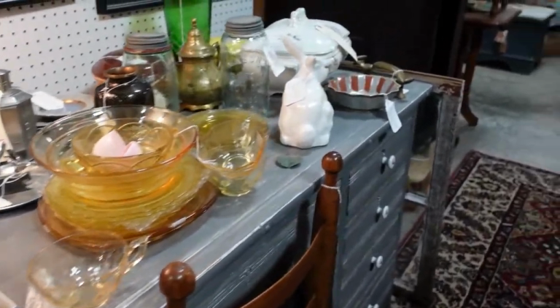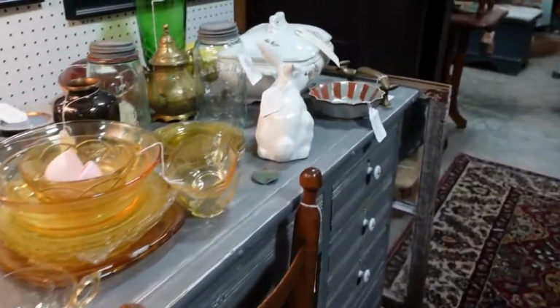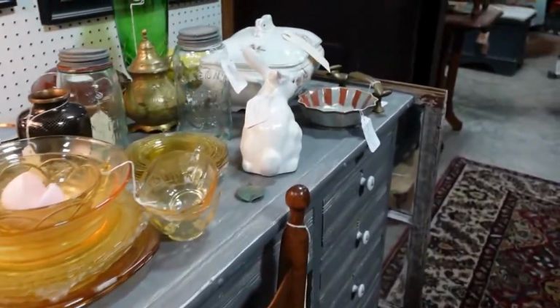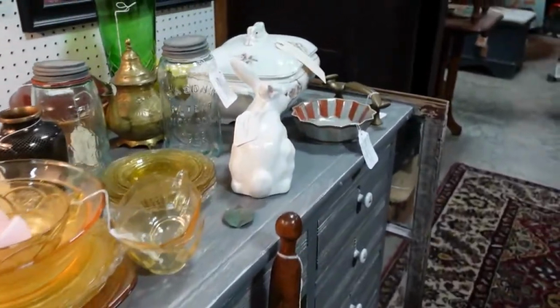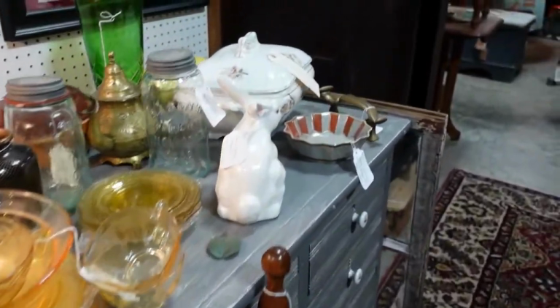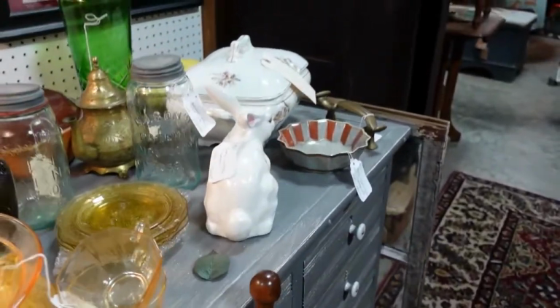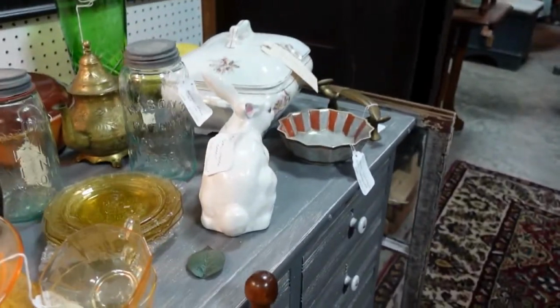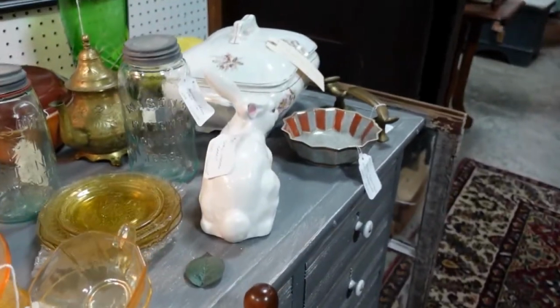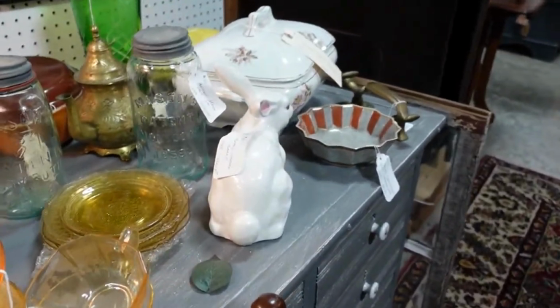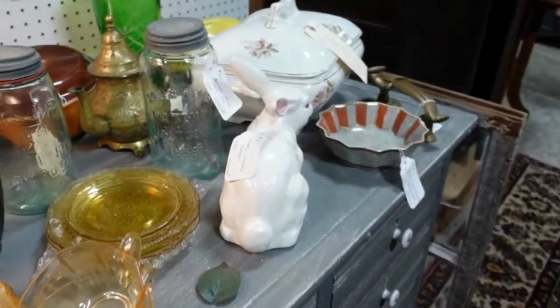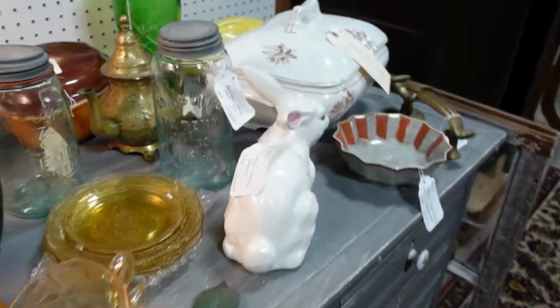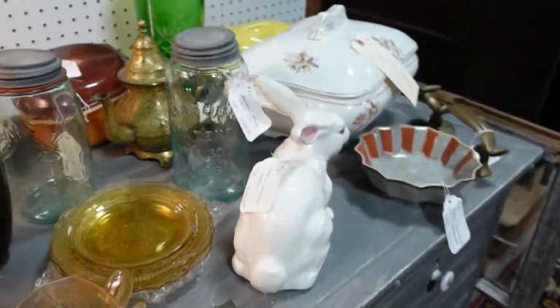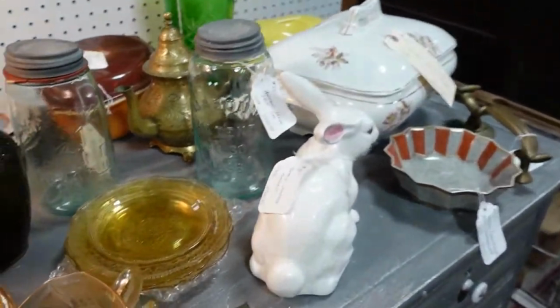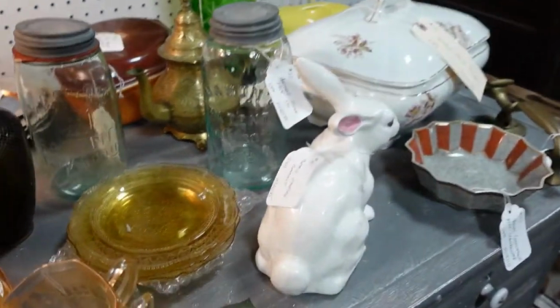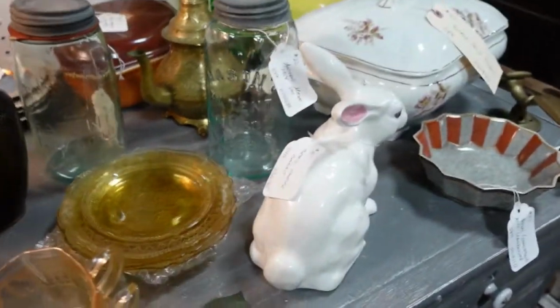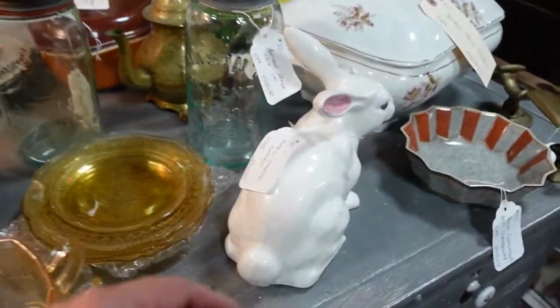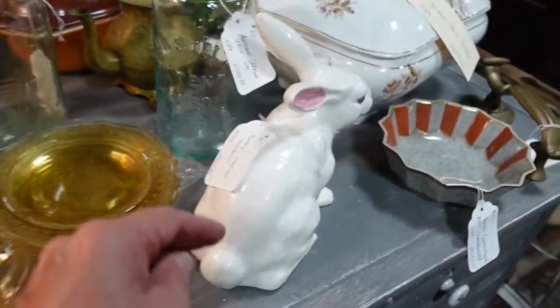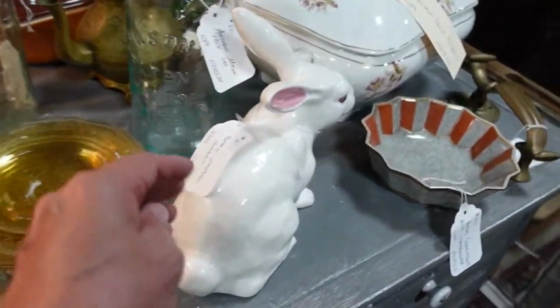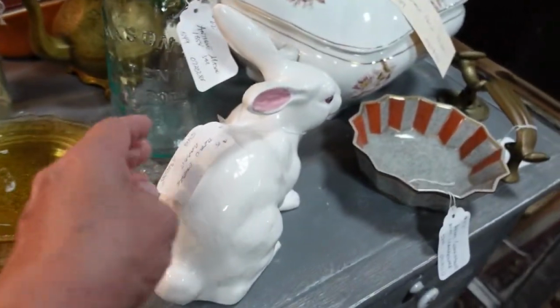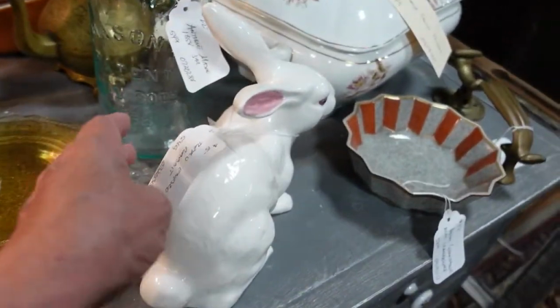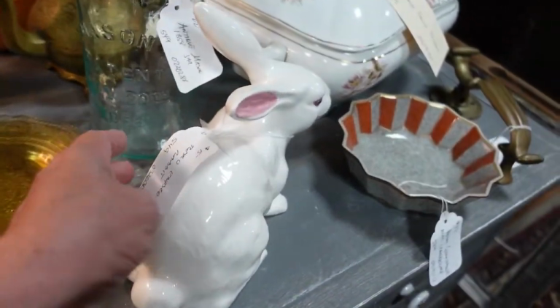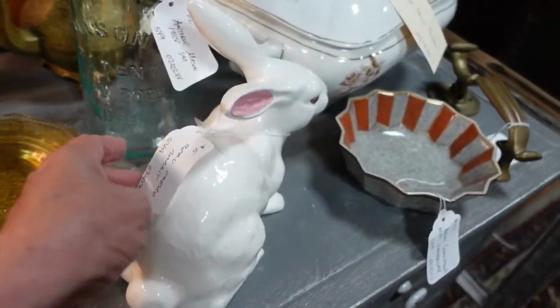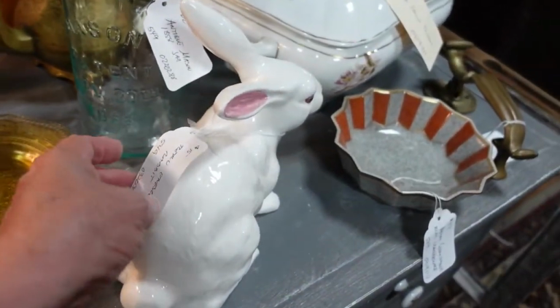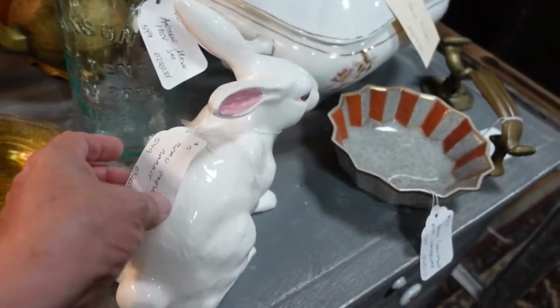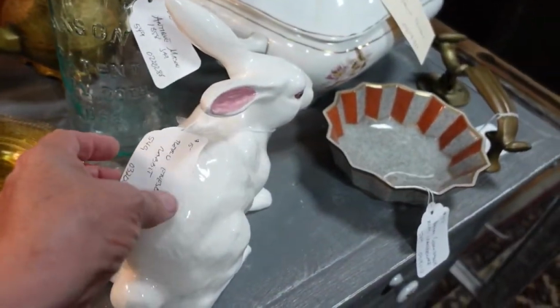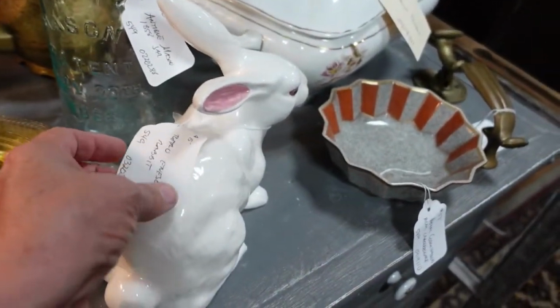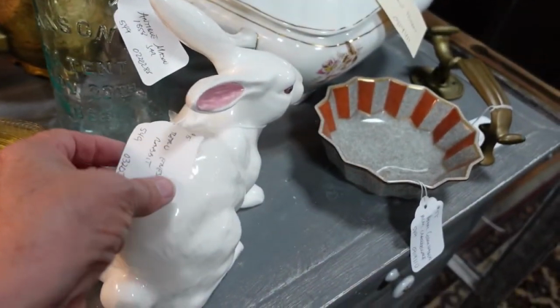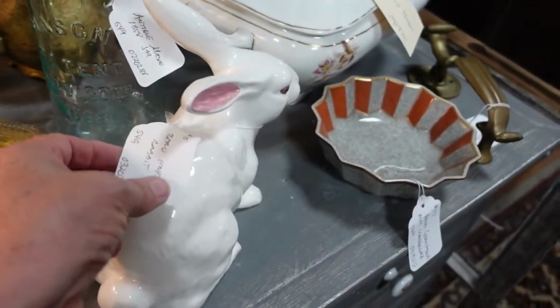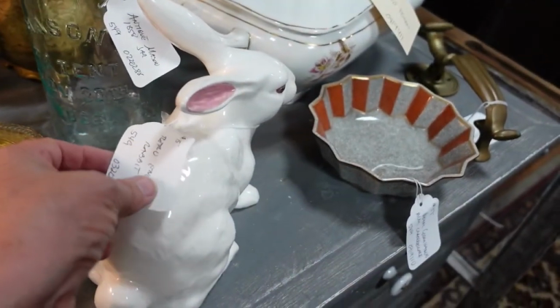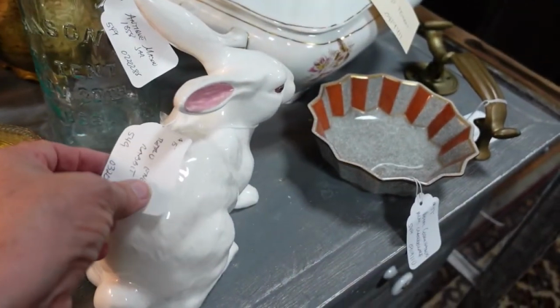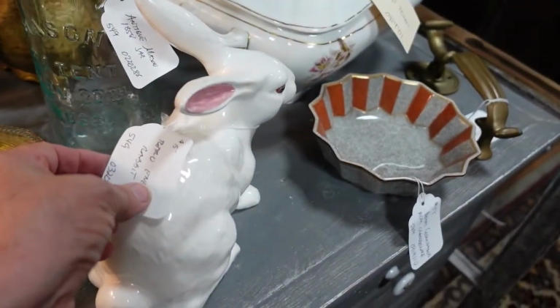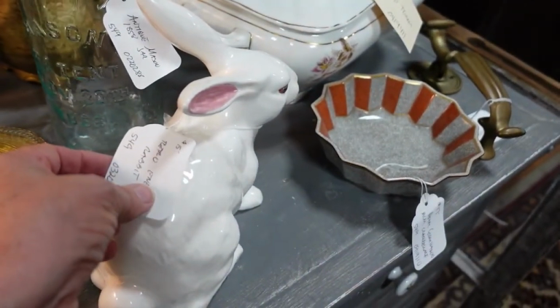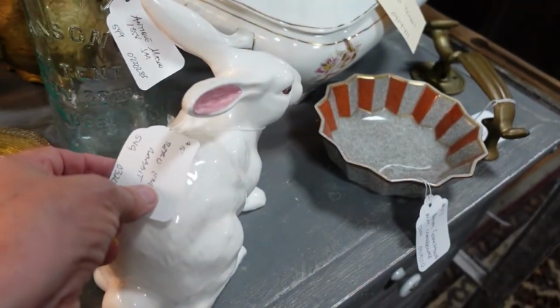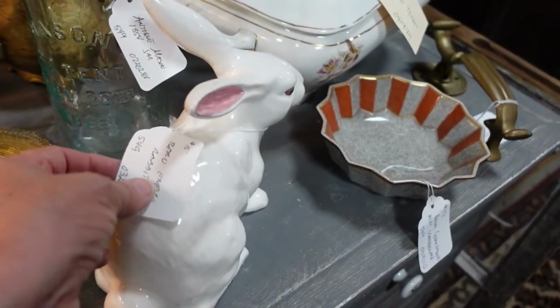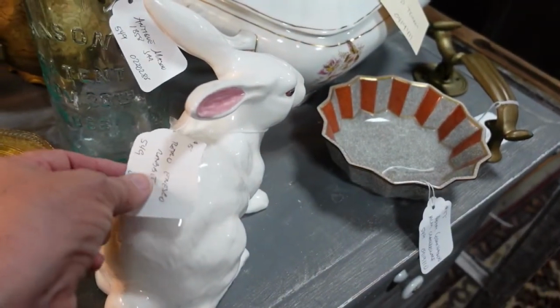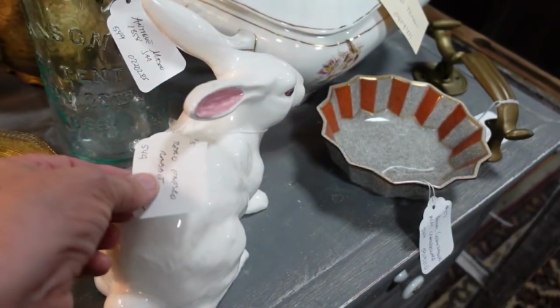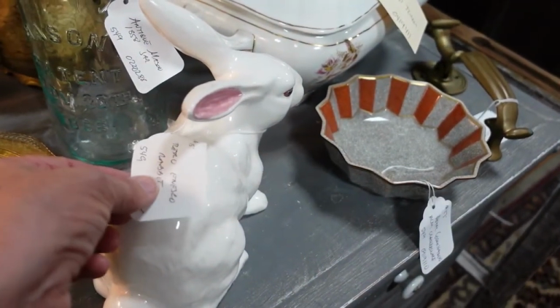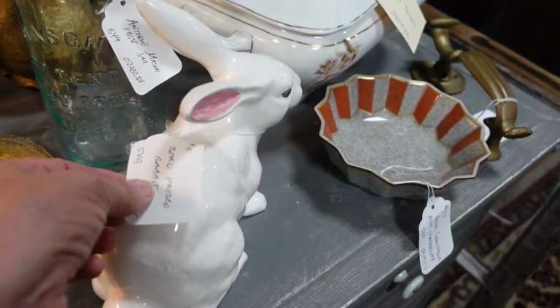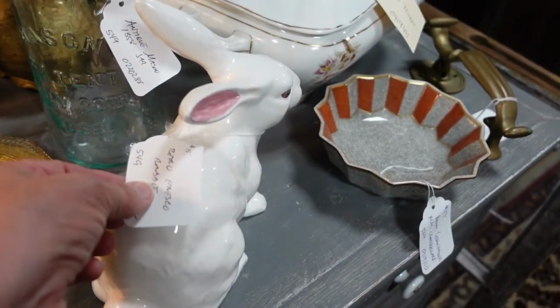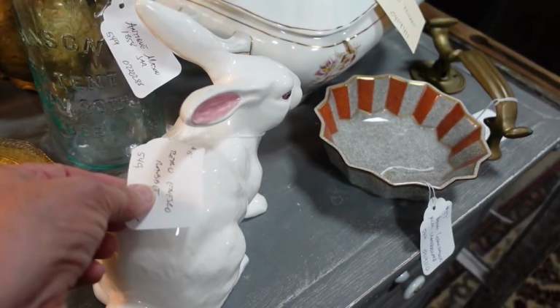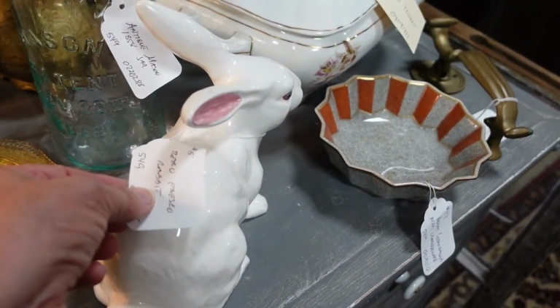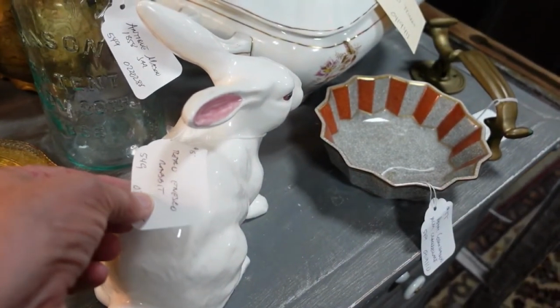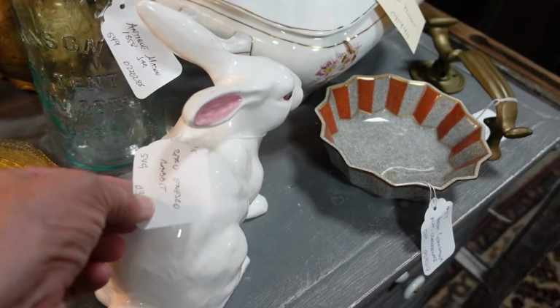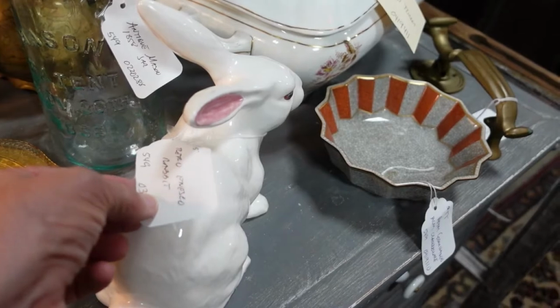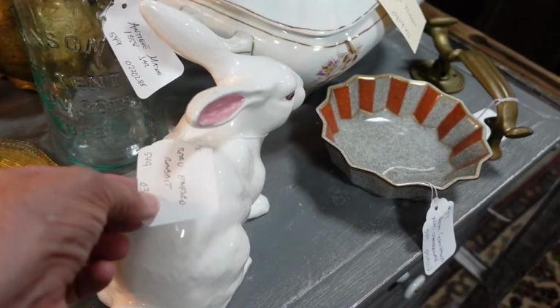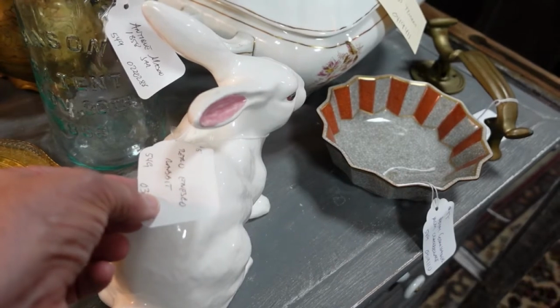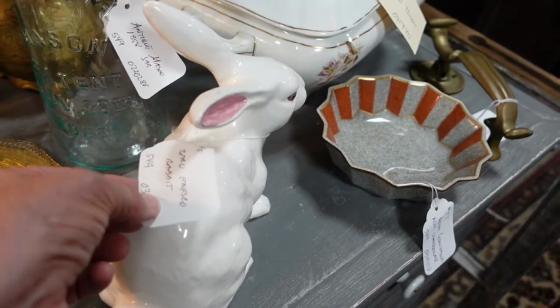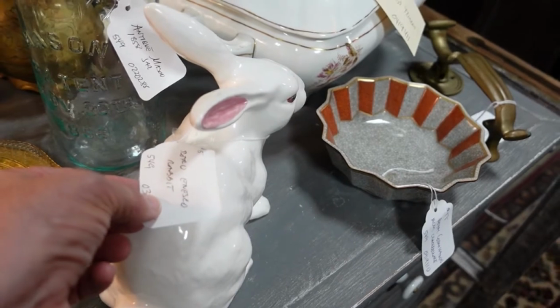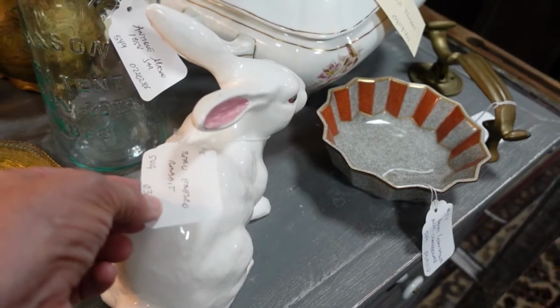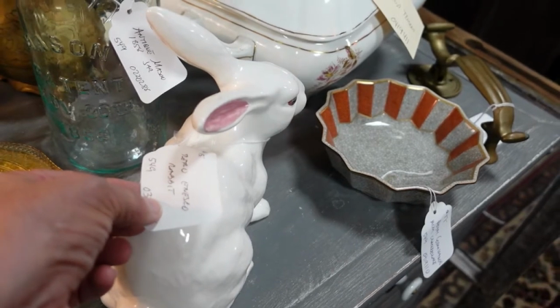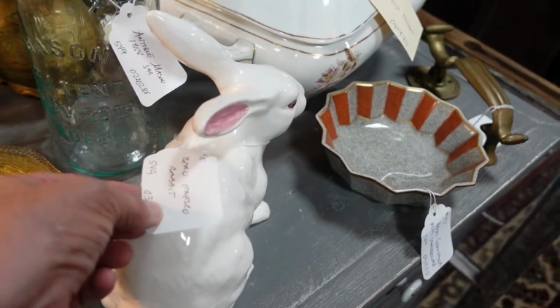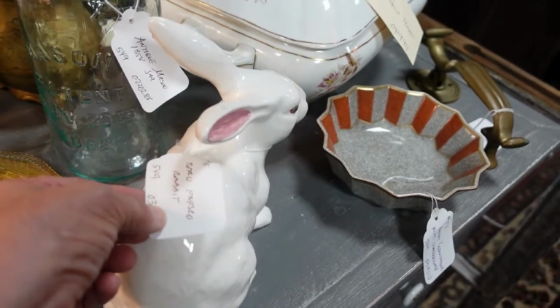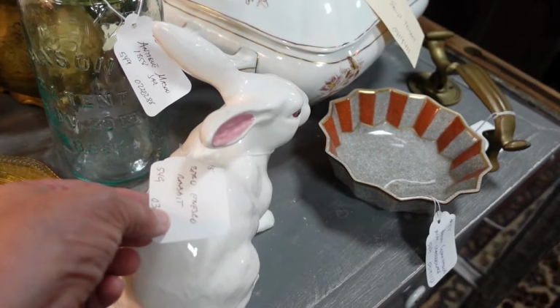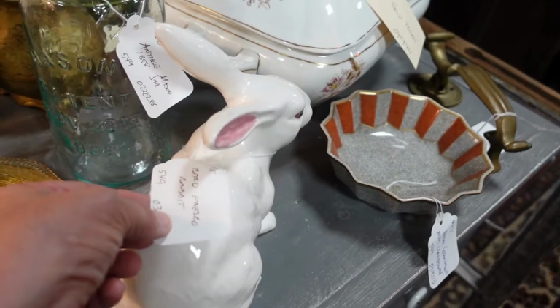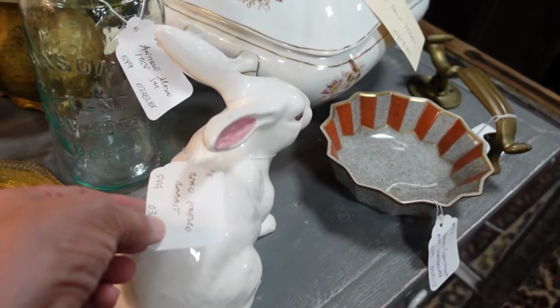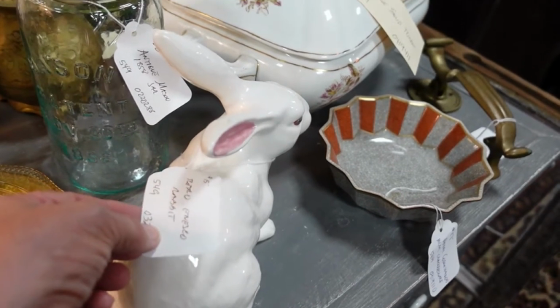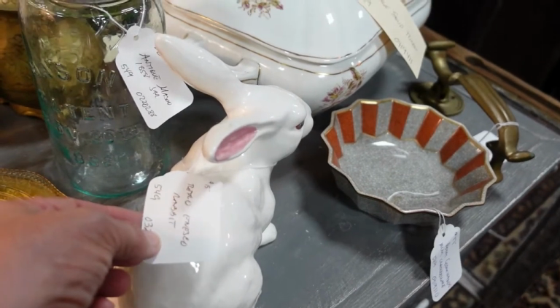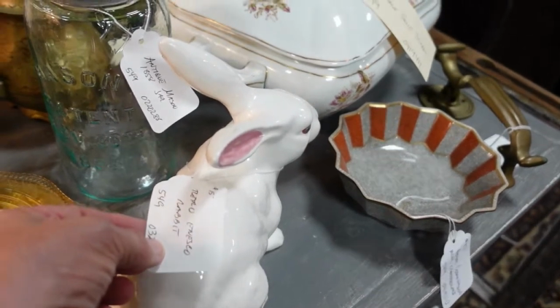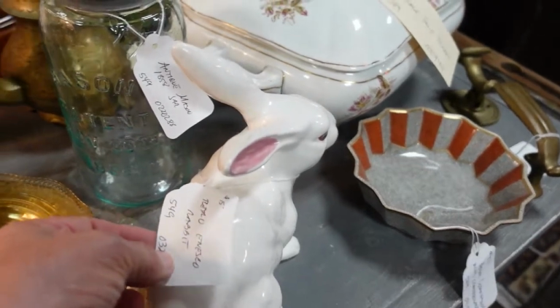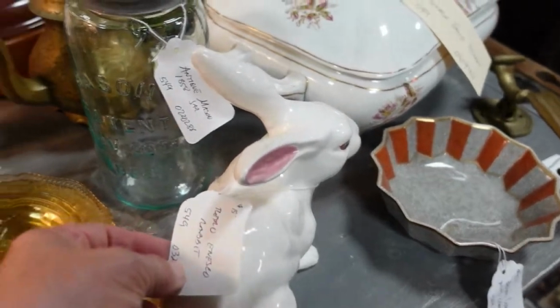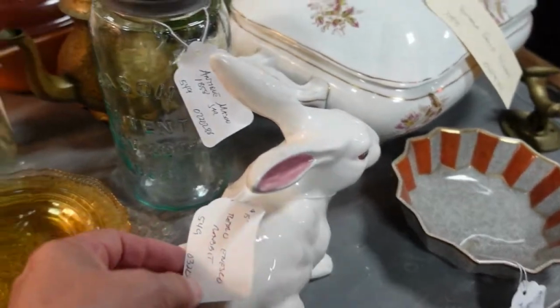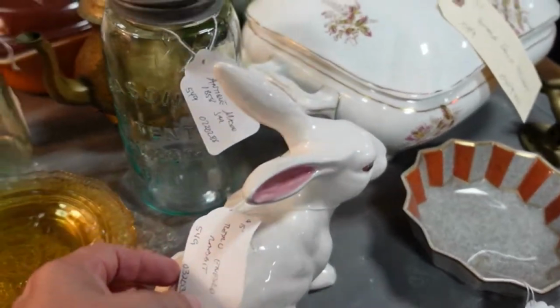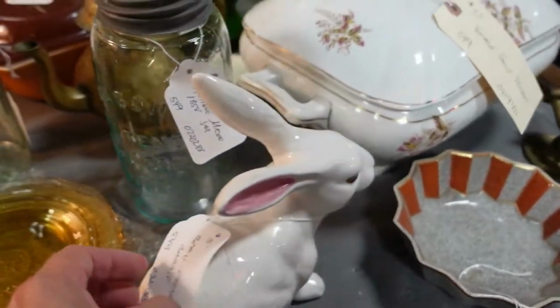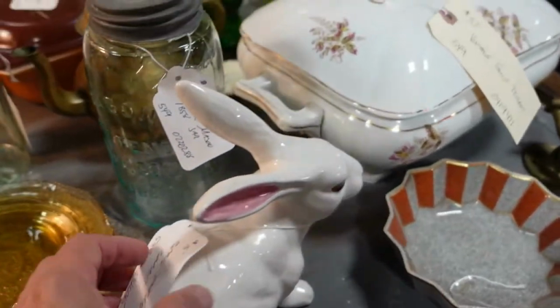Let's see what the bunny is — he's $15, an Esco rabbit.